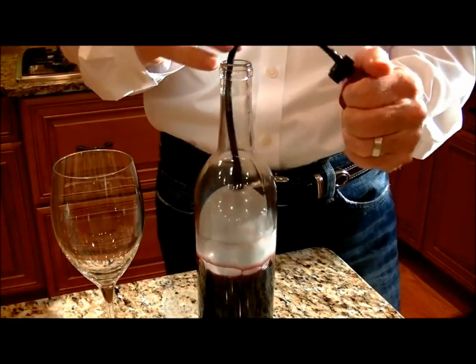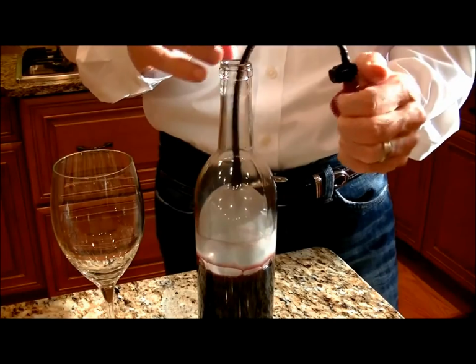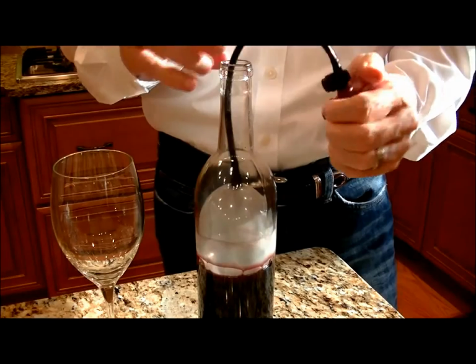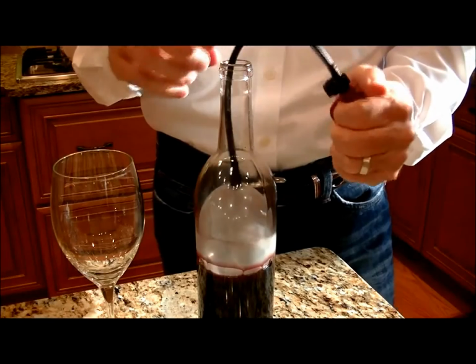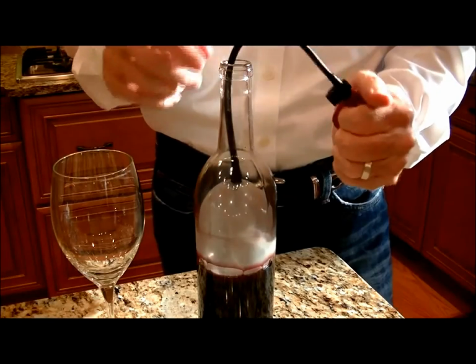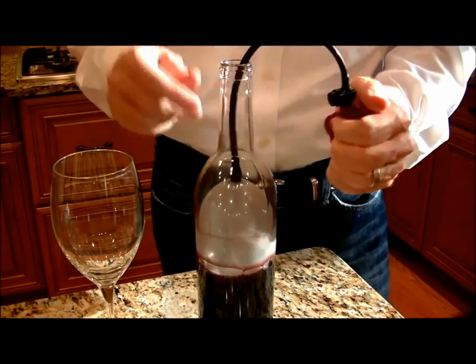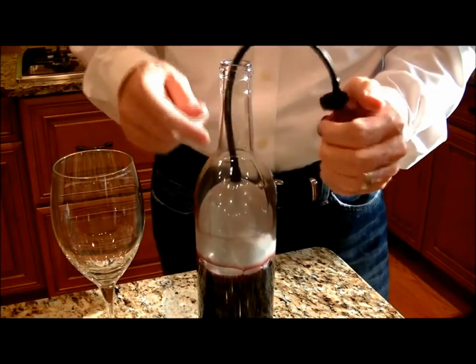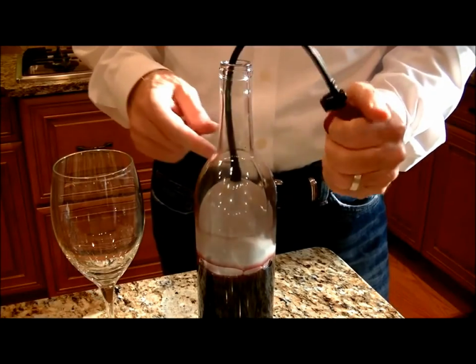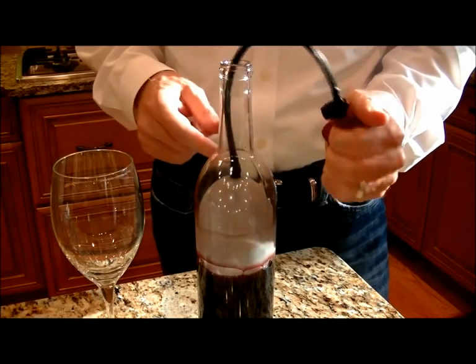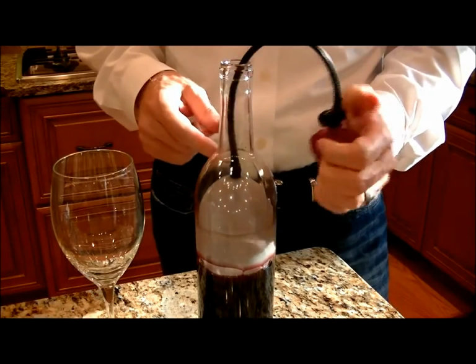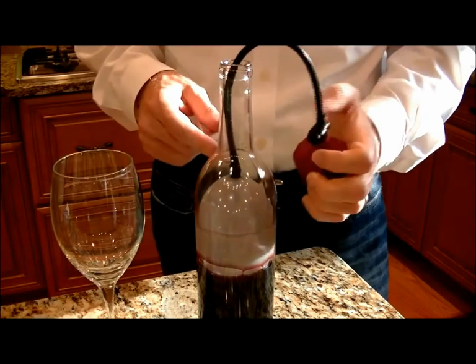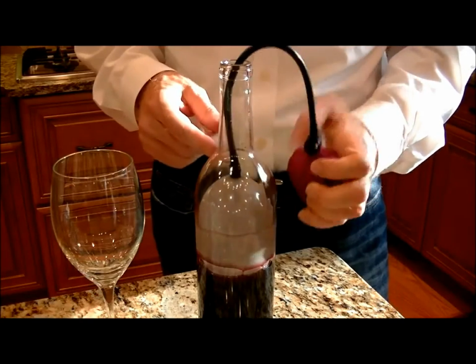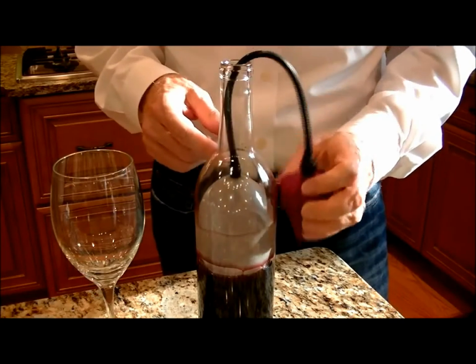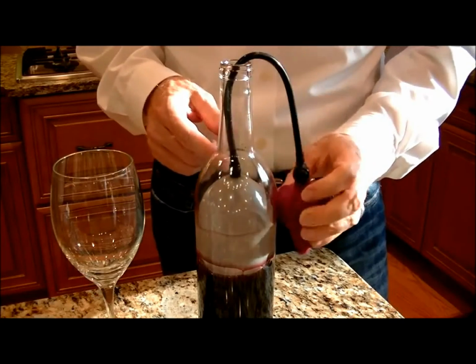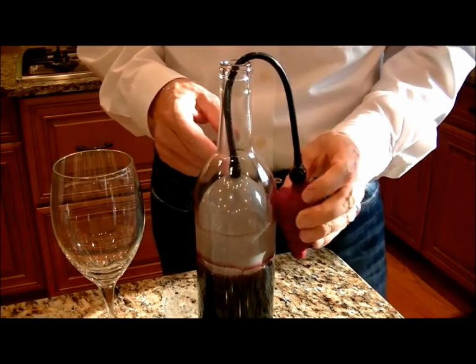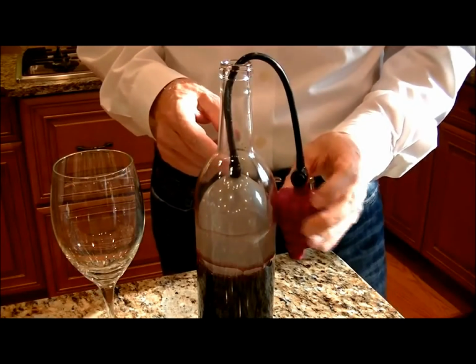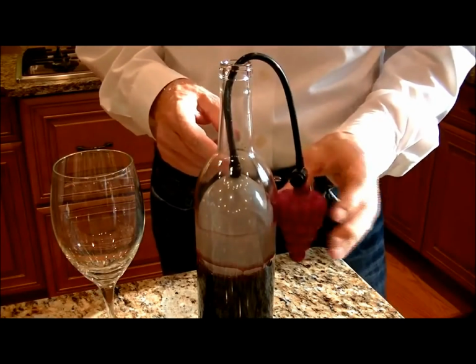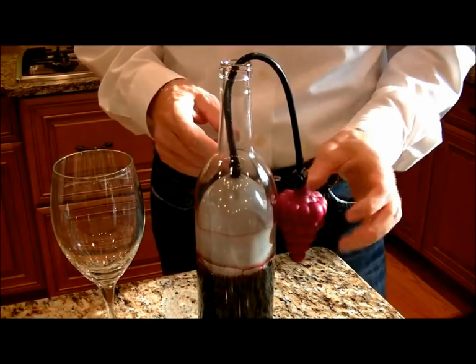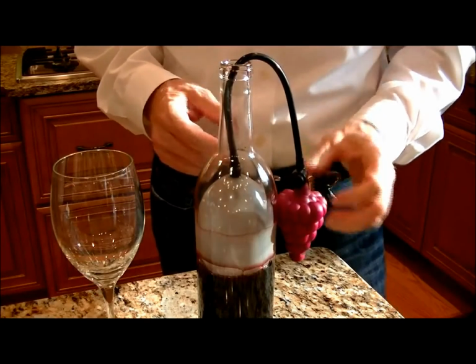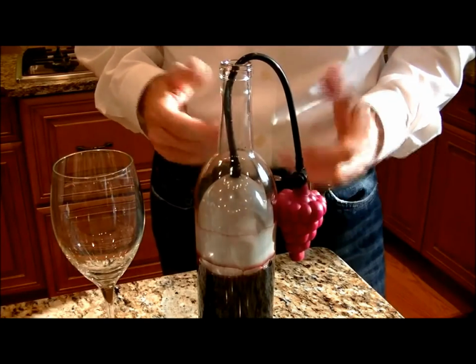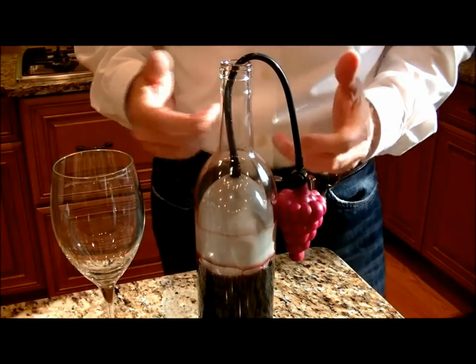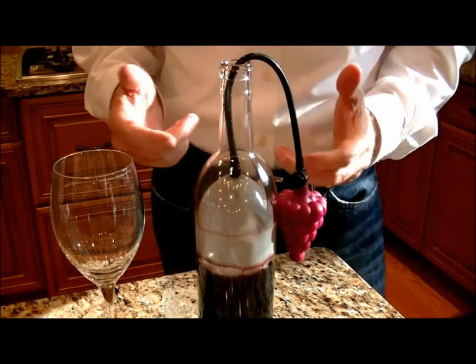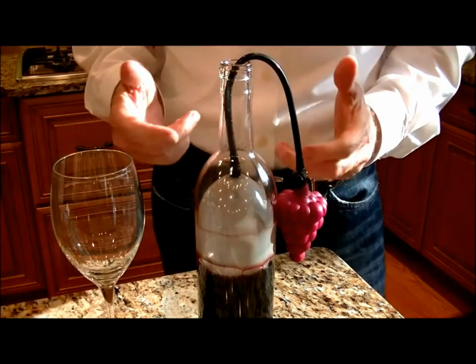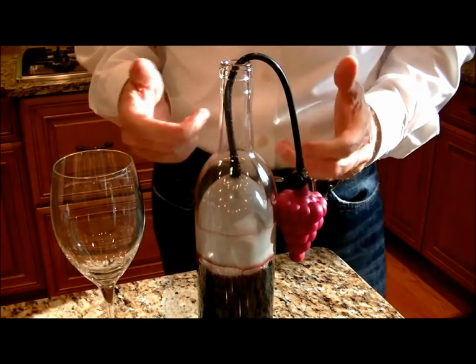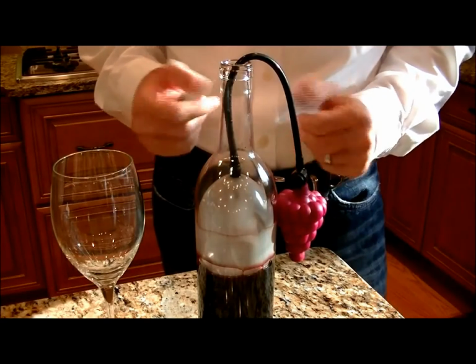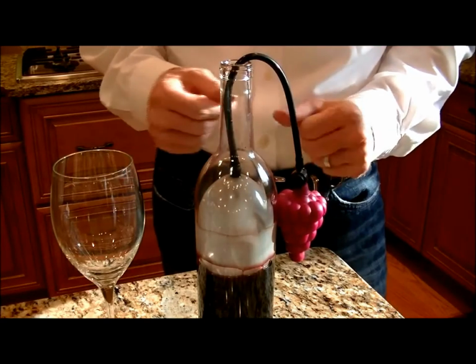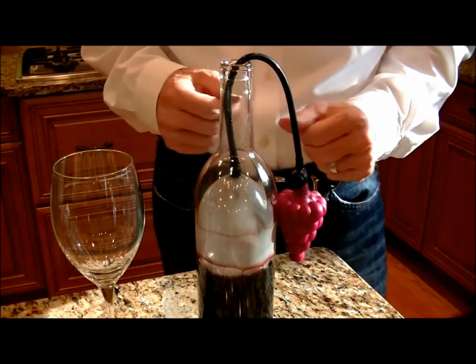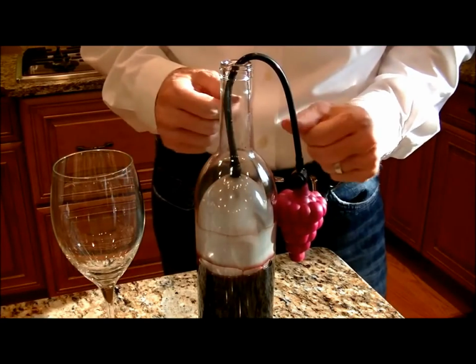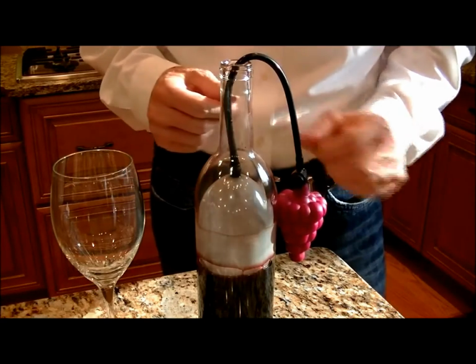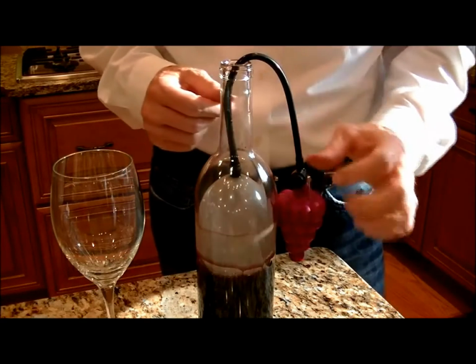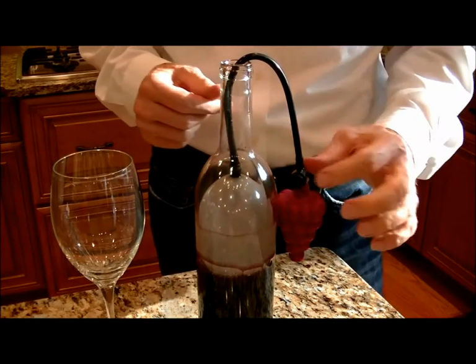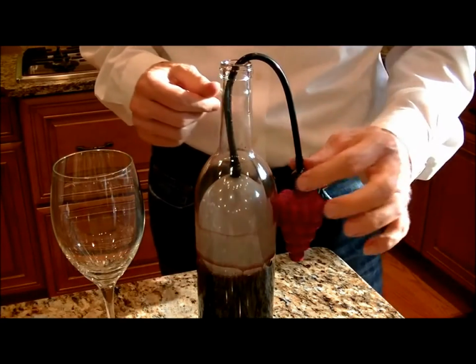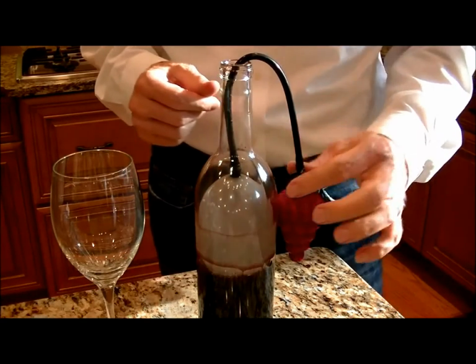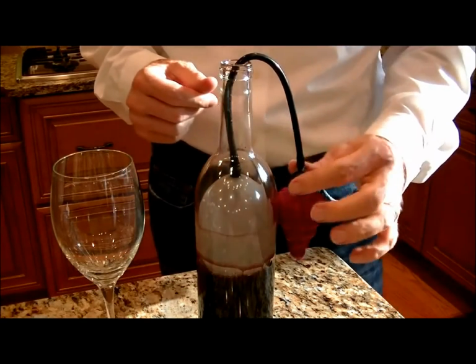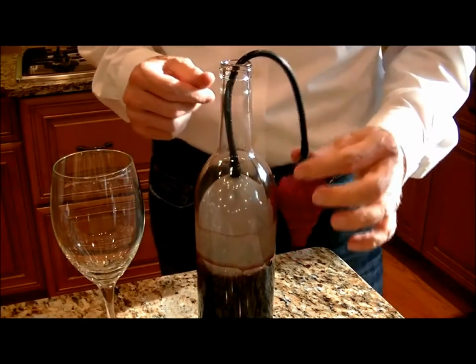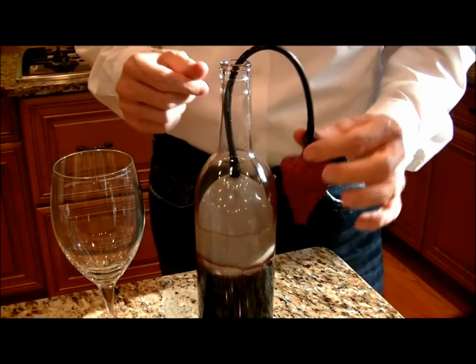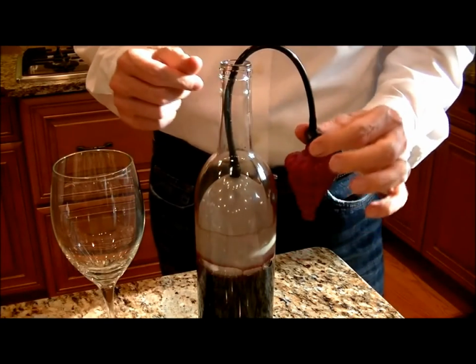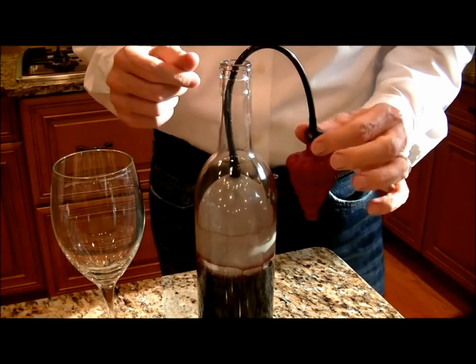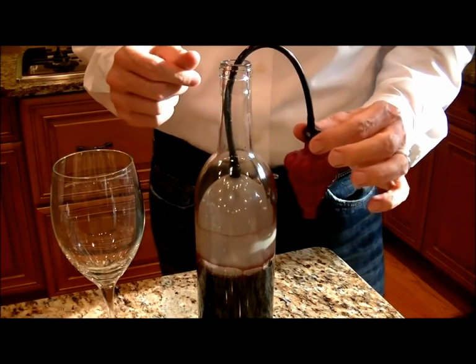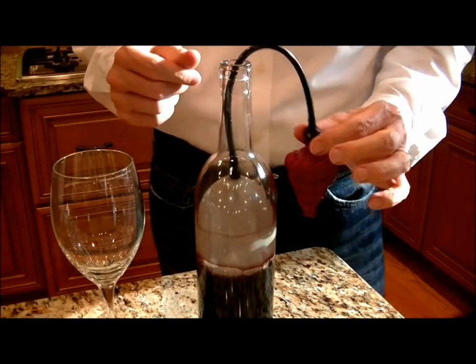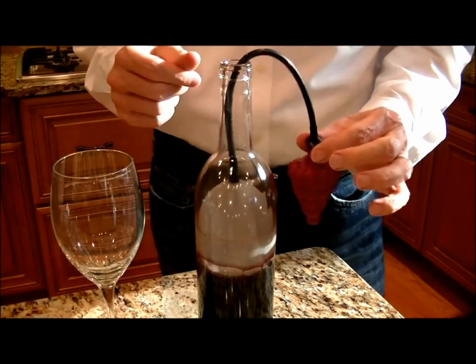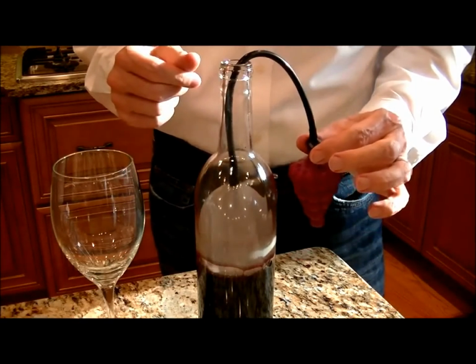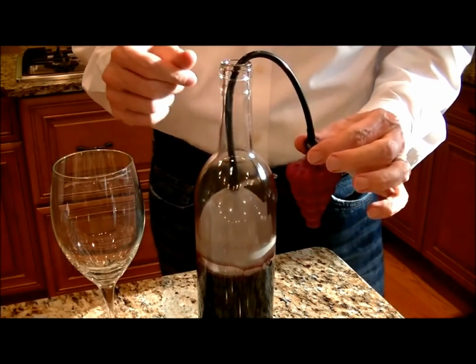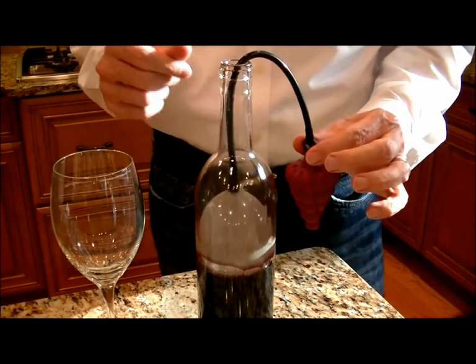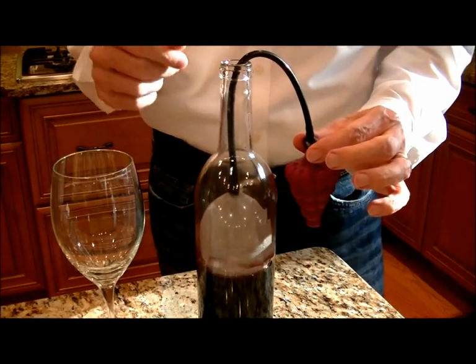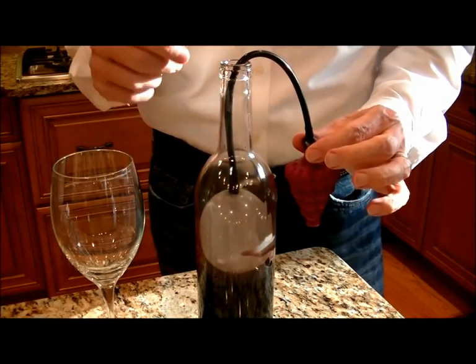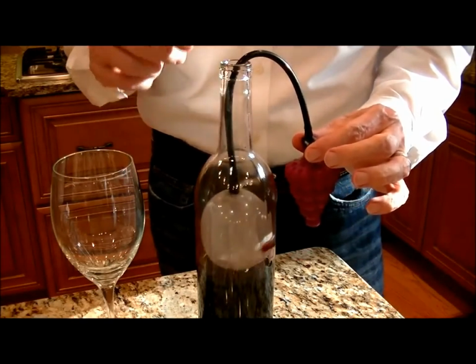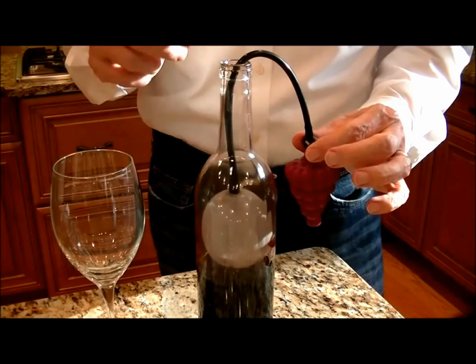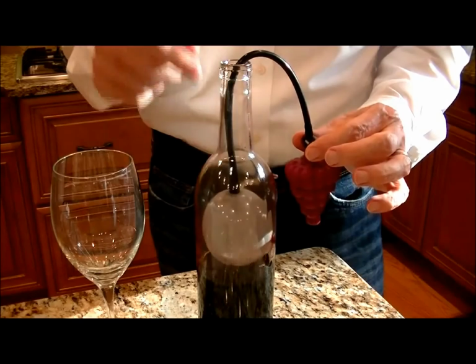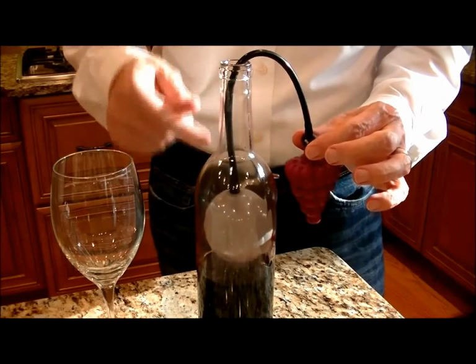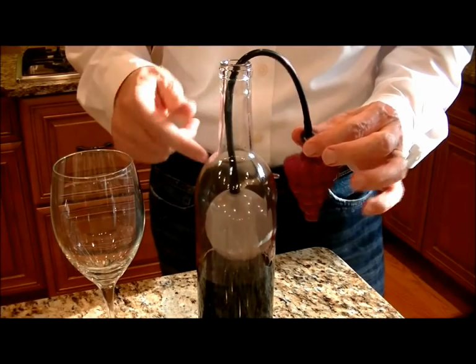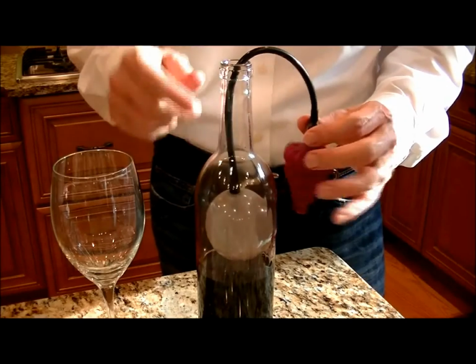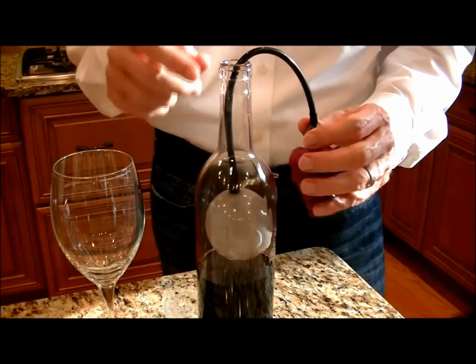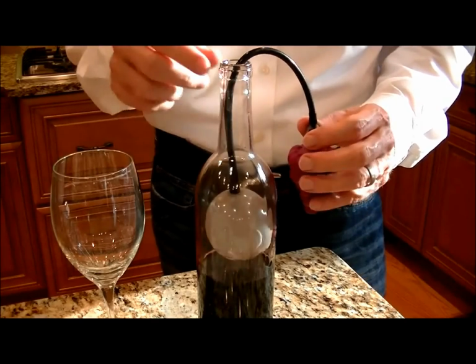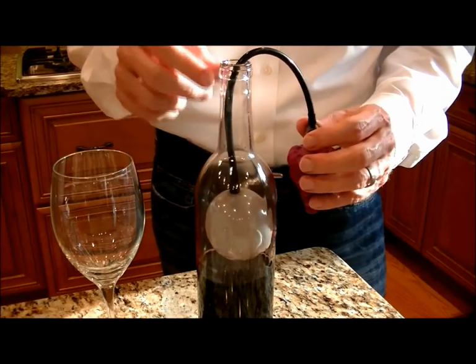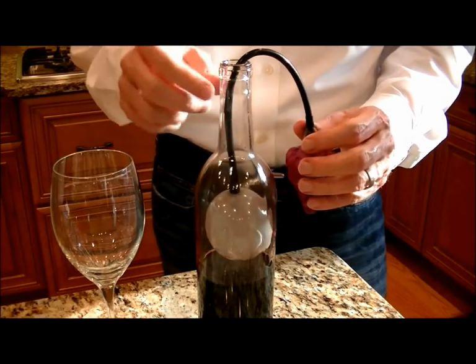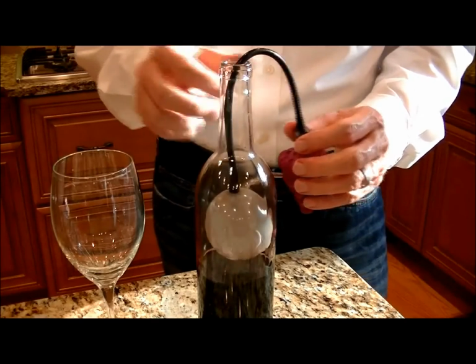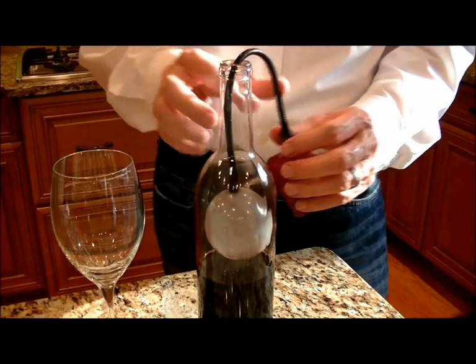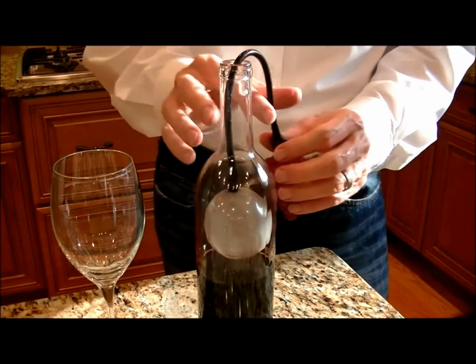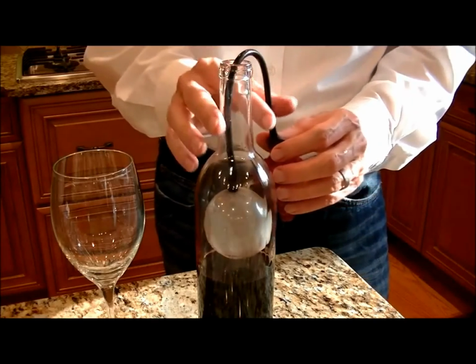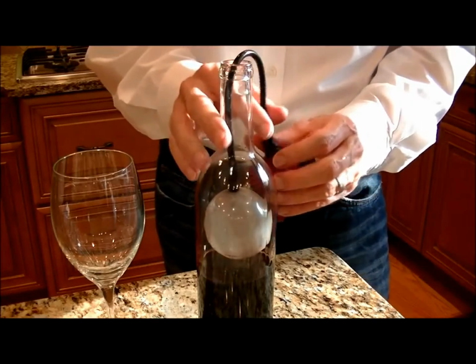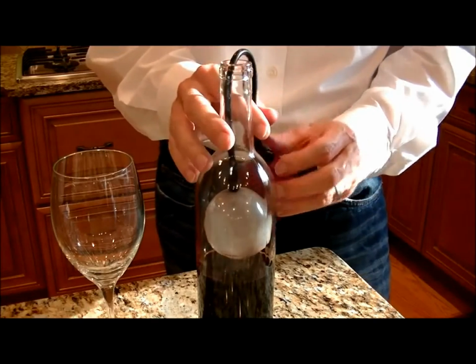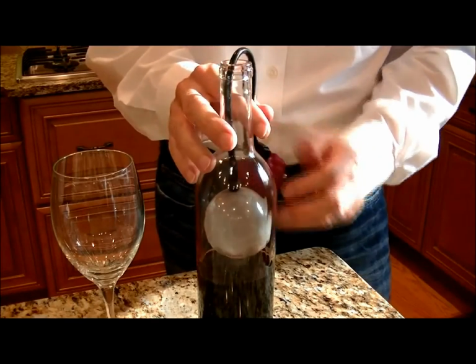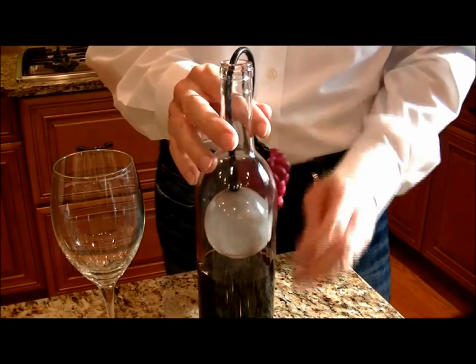But when you're ready for another glass, instead of taking it out each time, simply press the valve until it releases from the side.